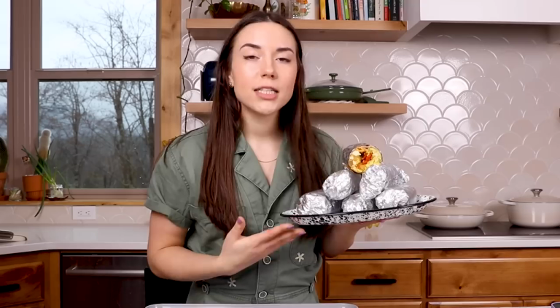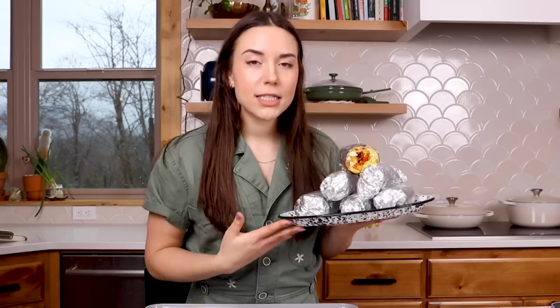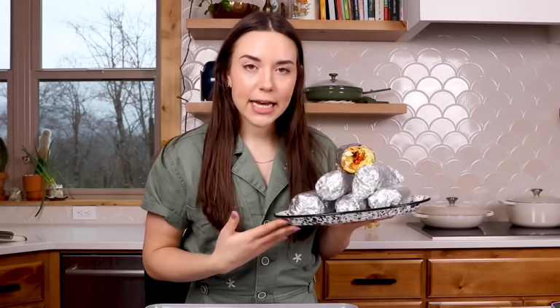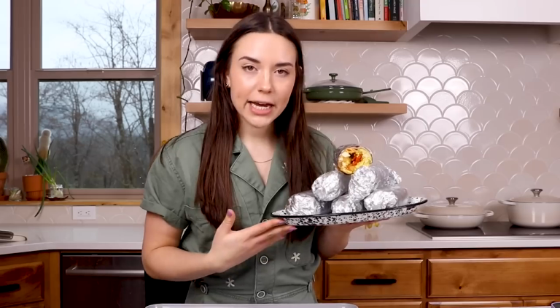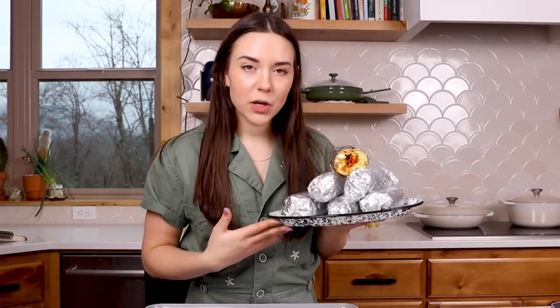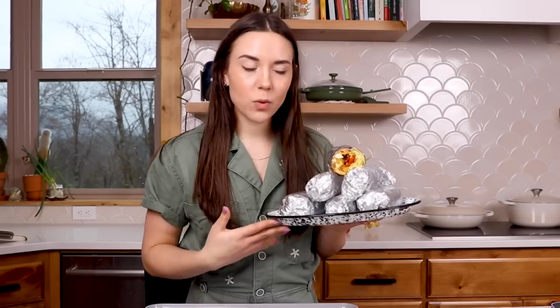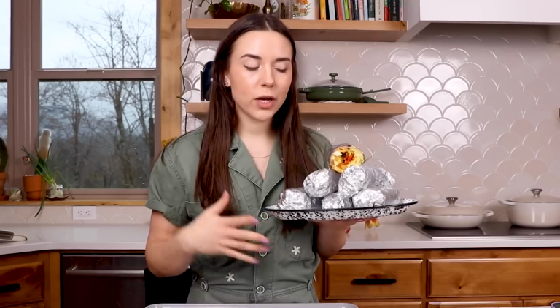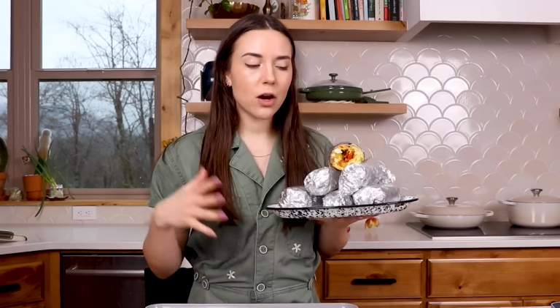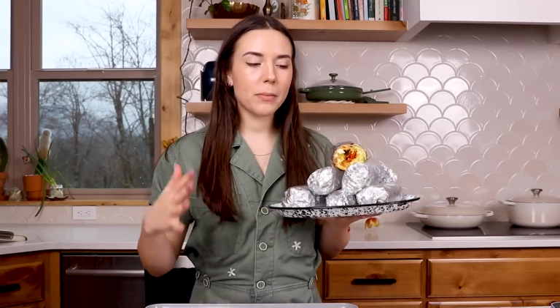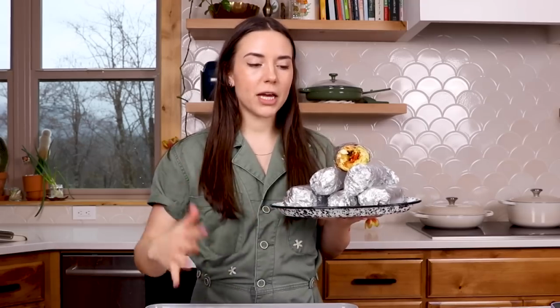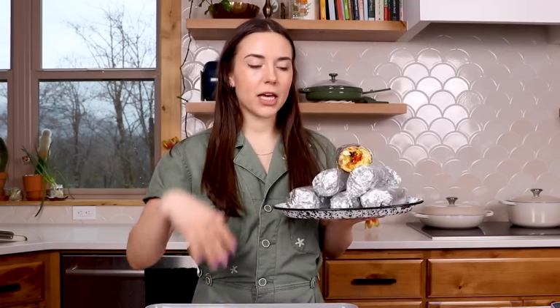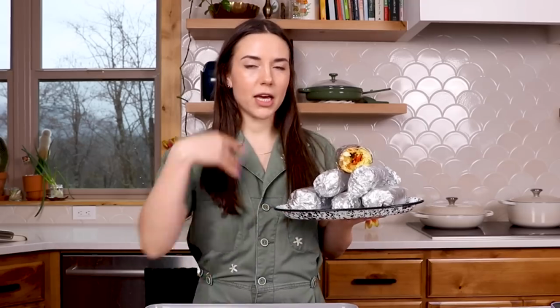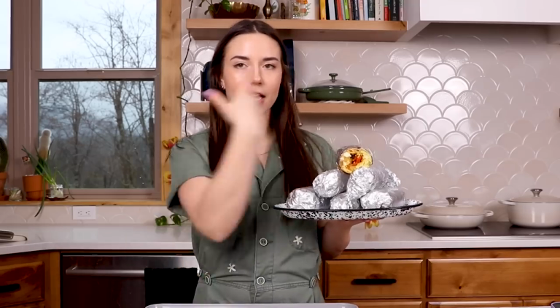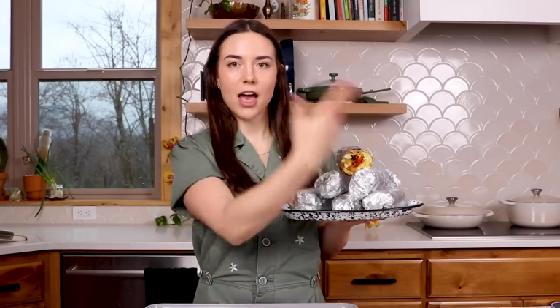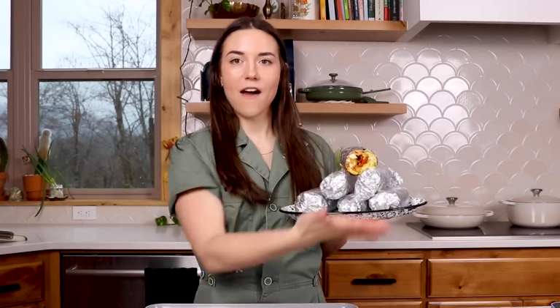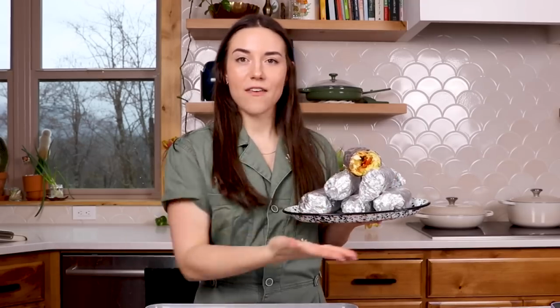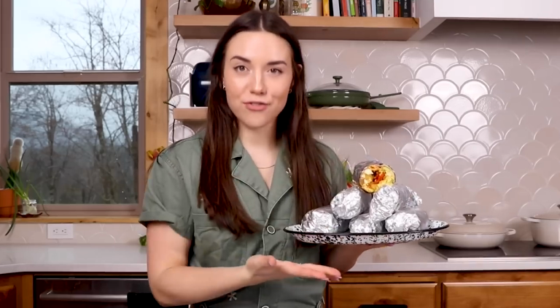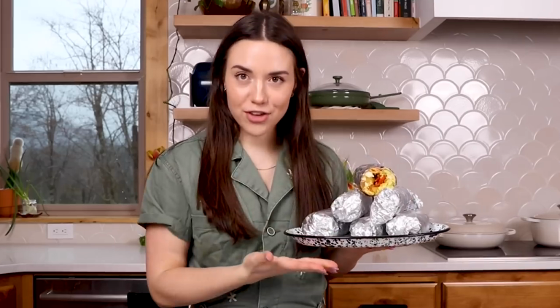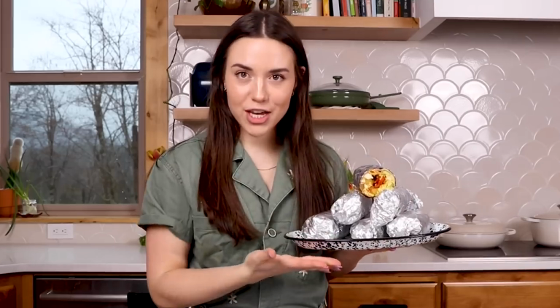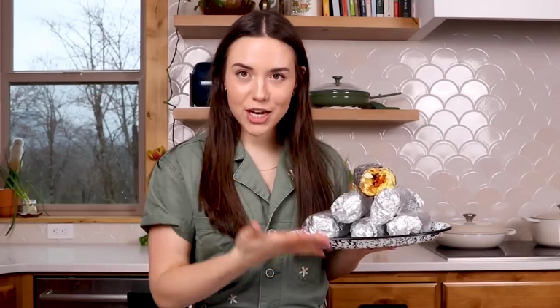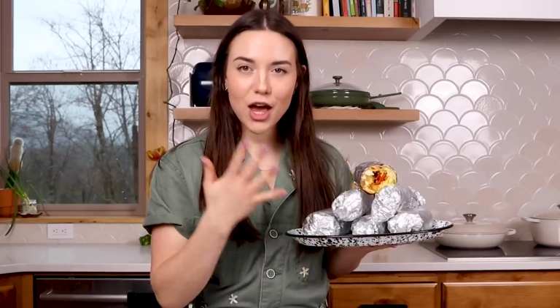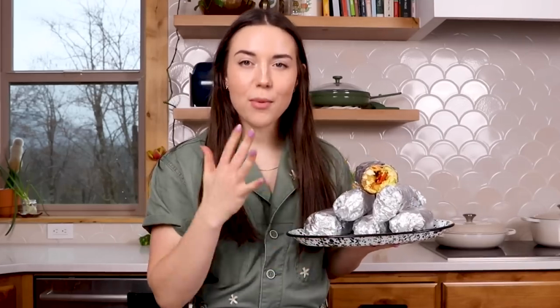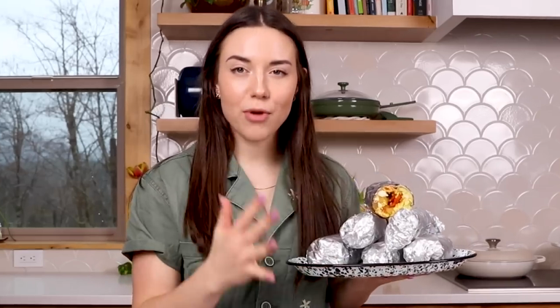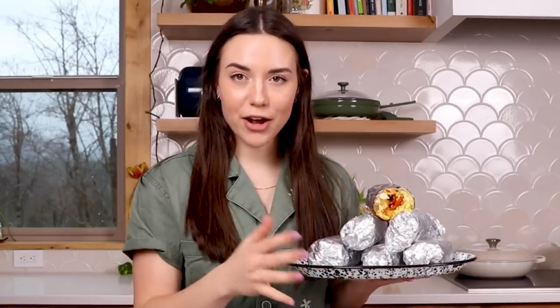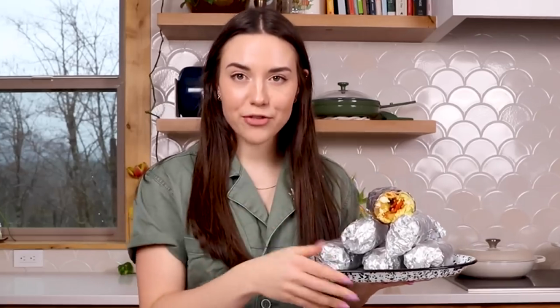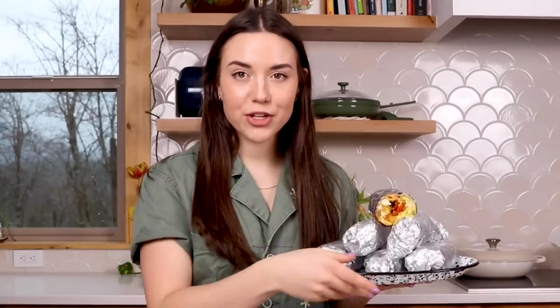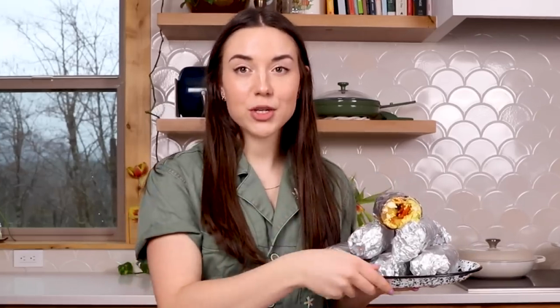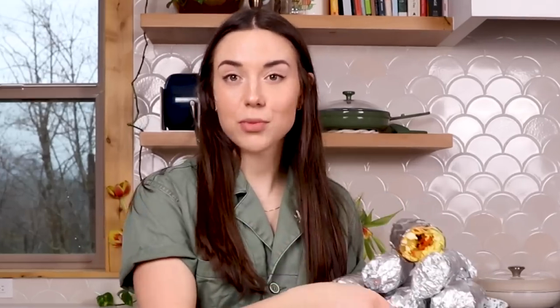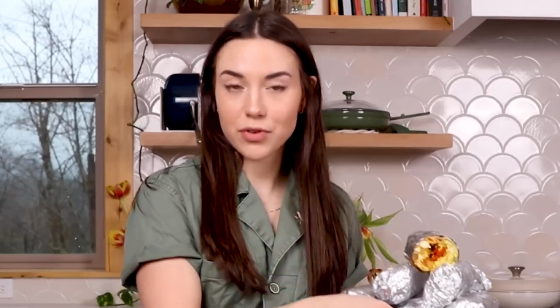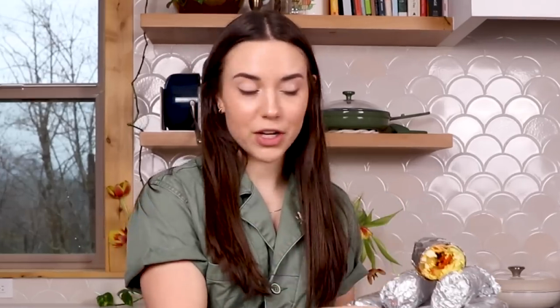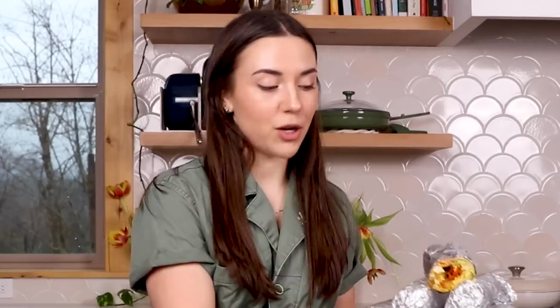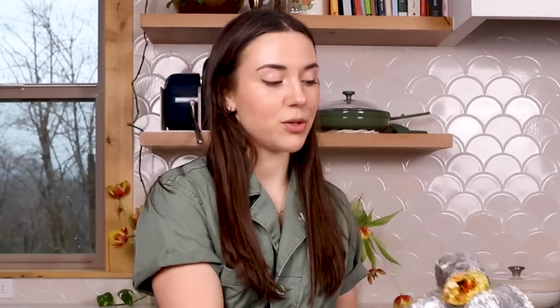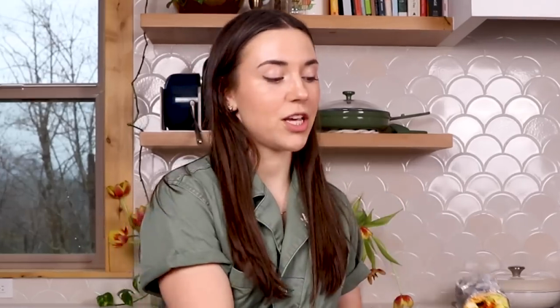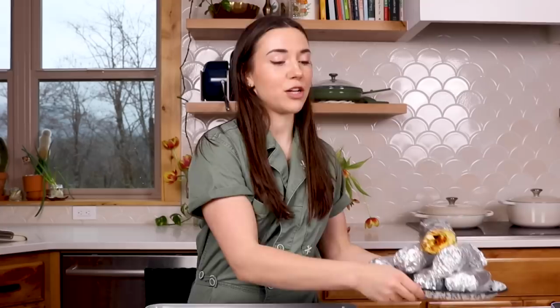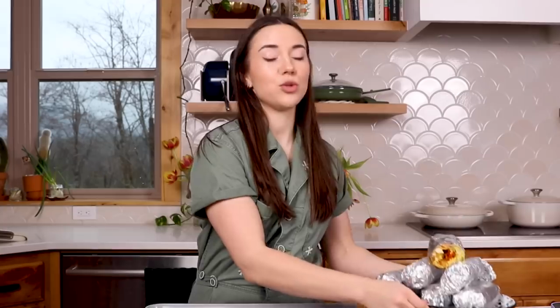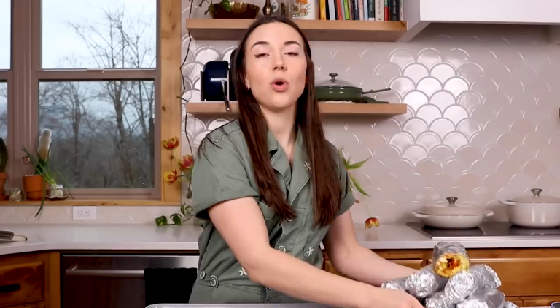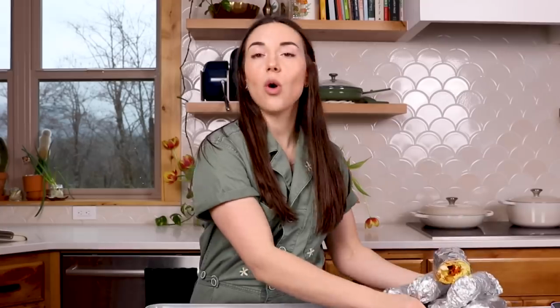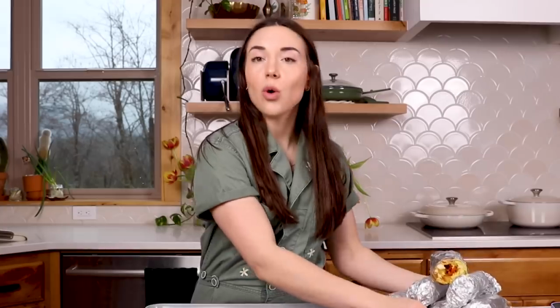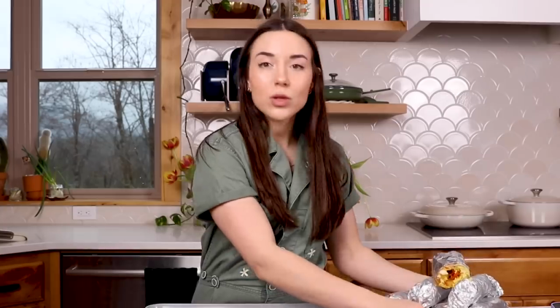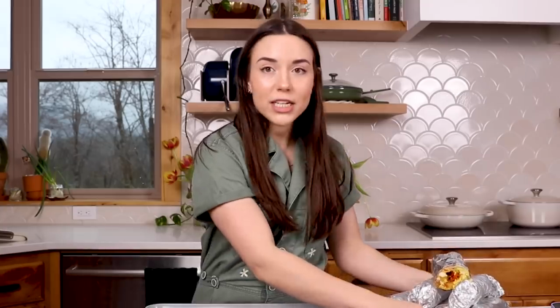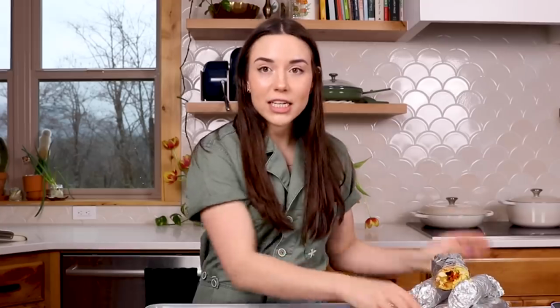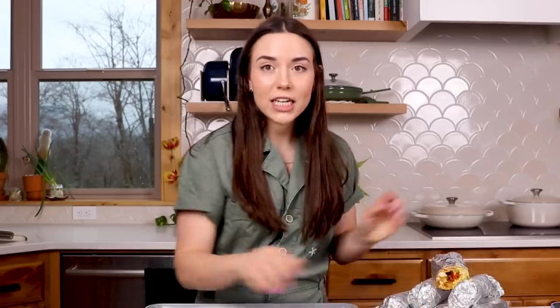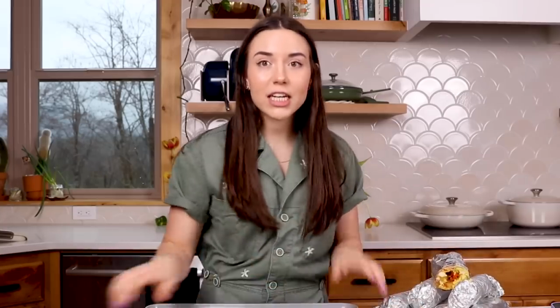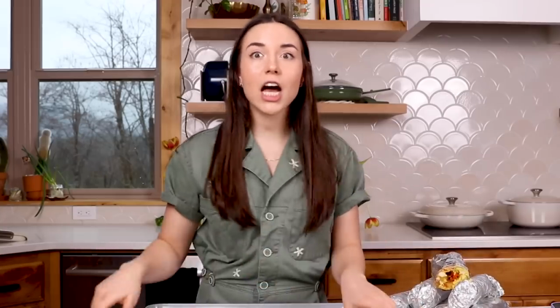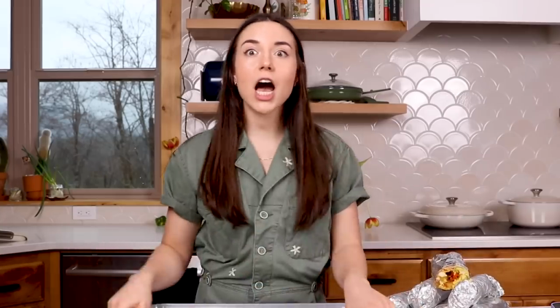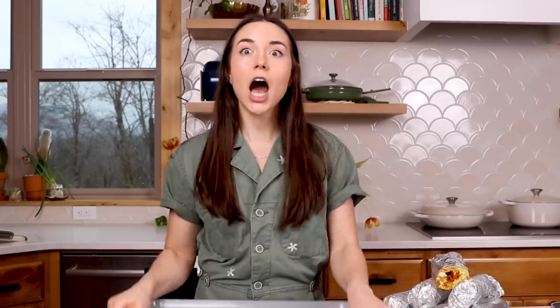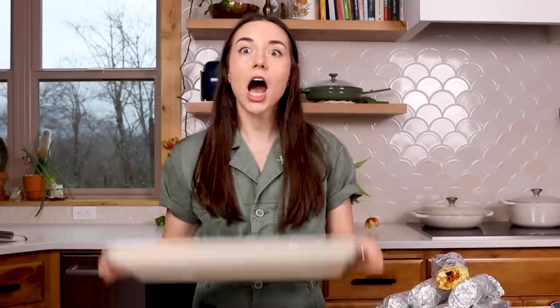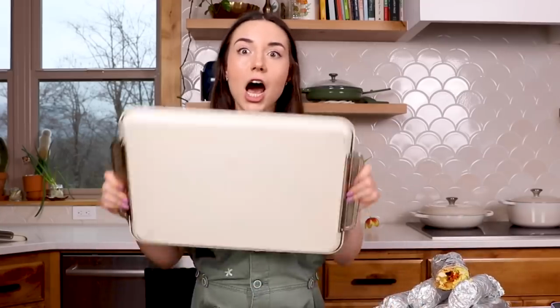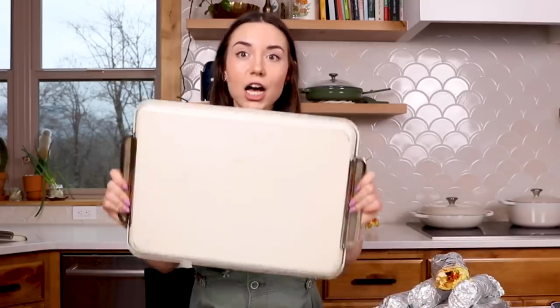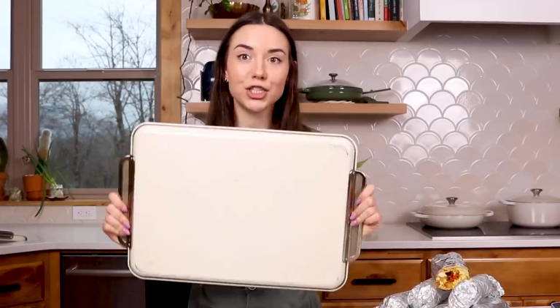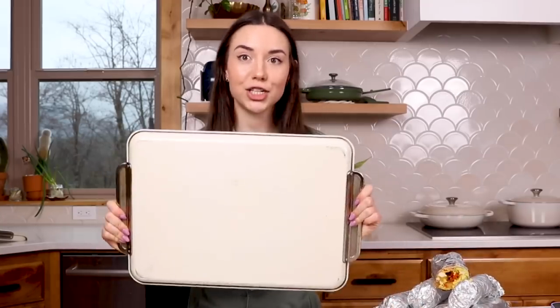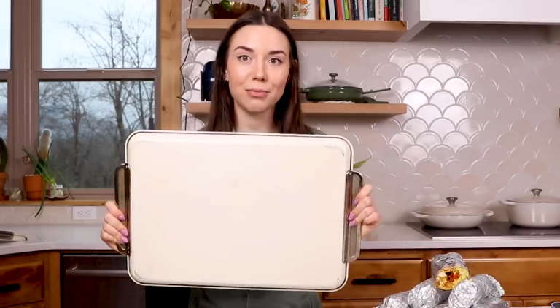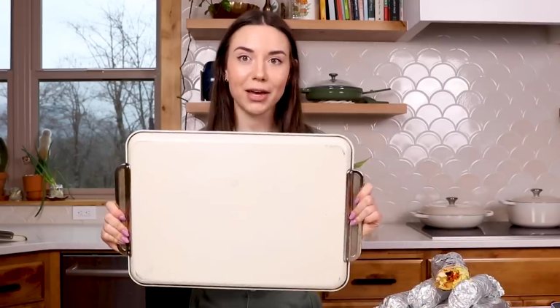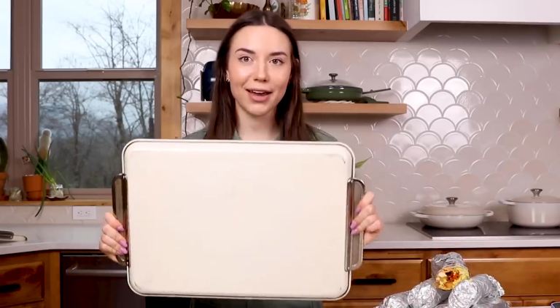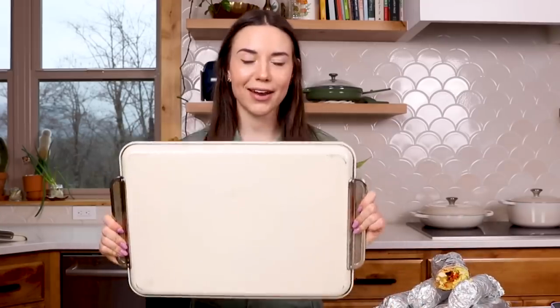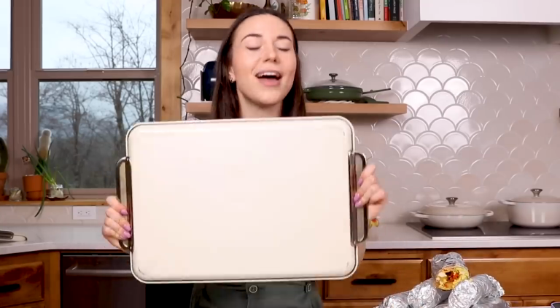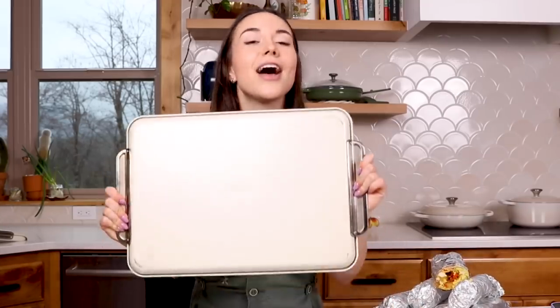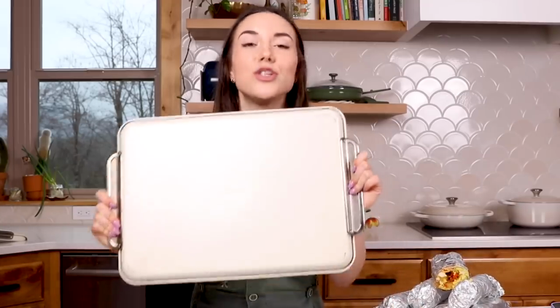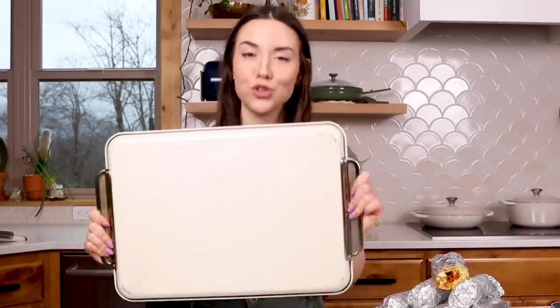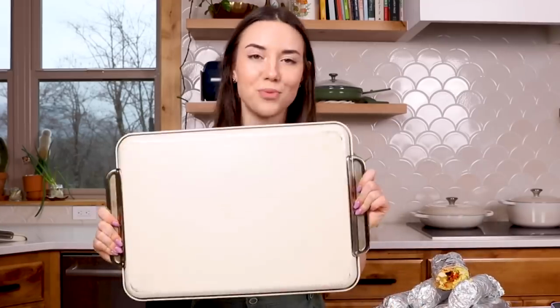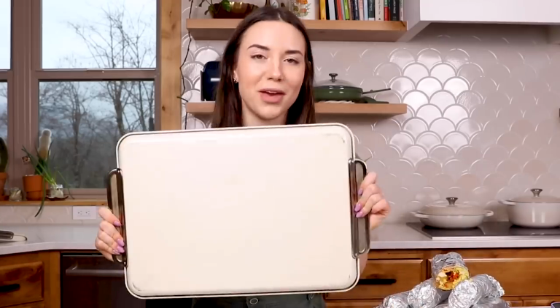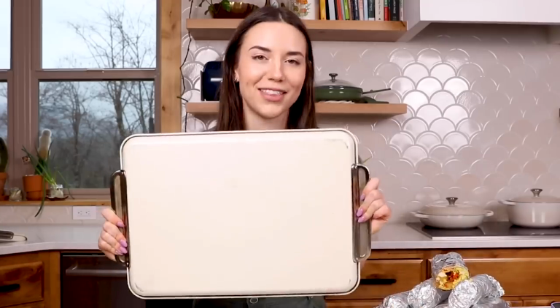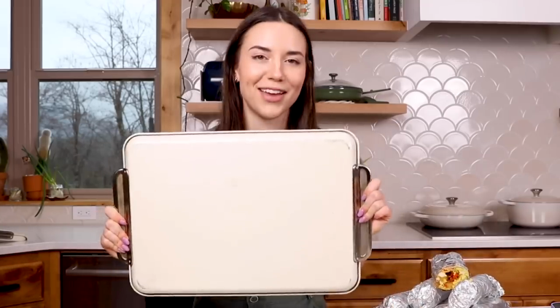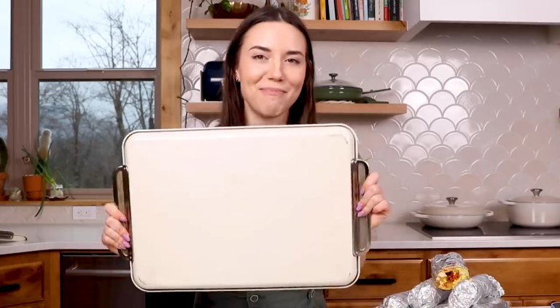Today we are making vegan breakfast burritos and you only need a sheet pan to make them.